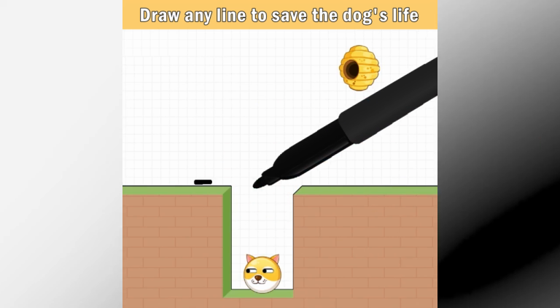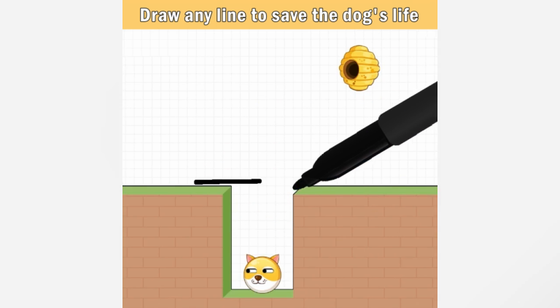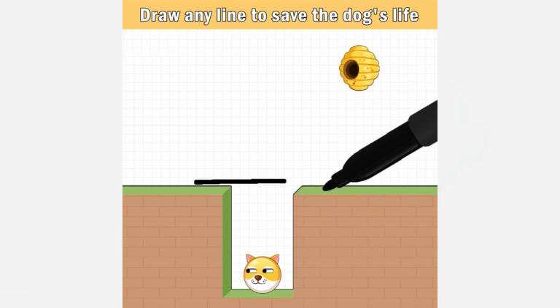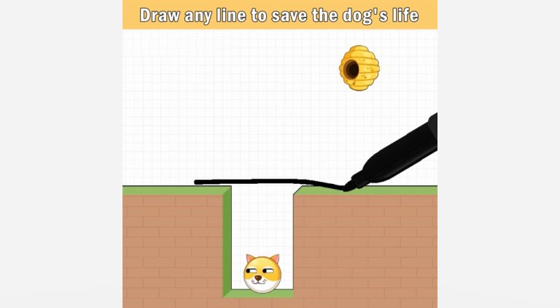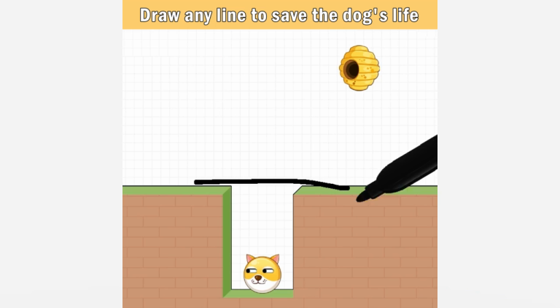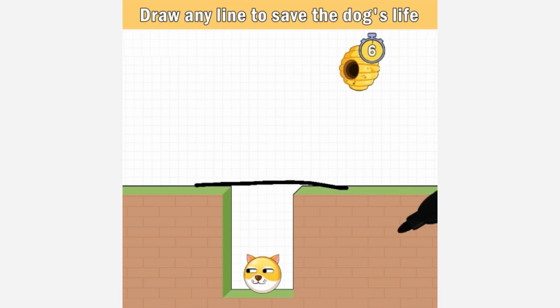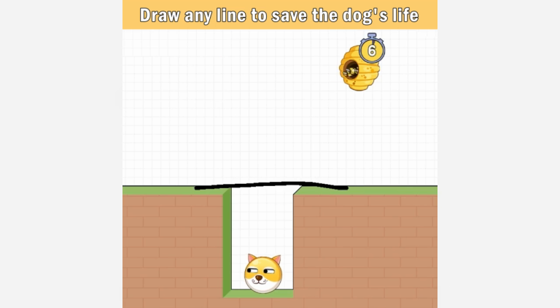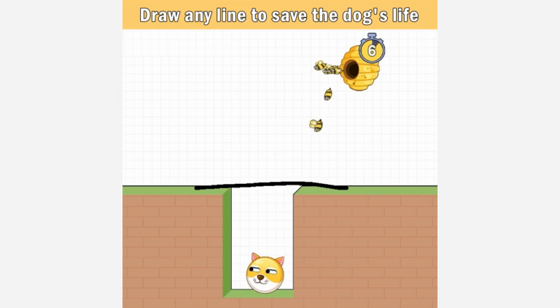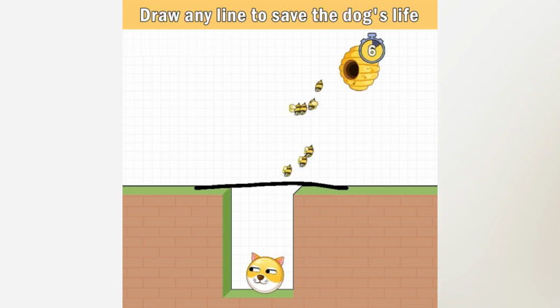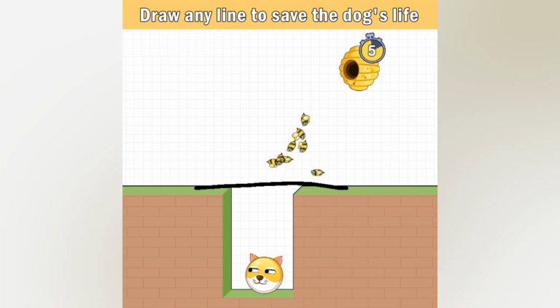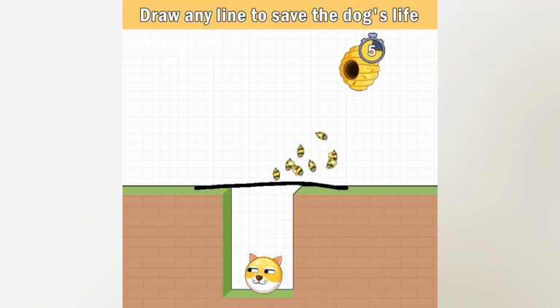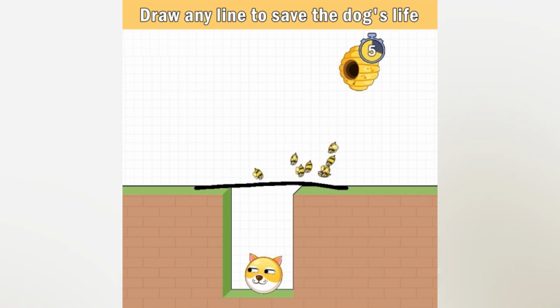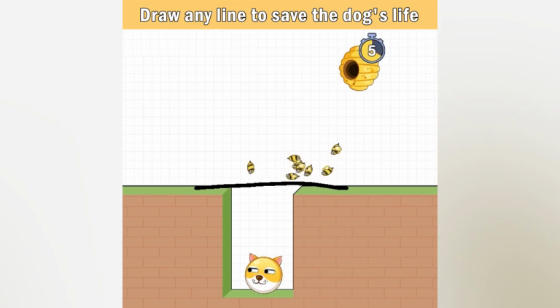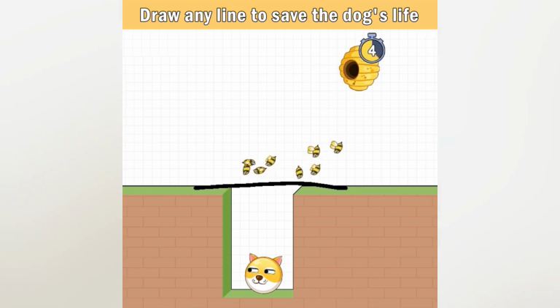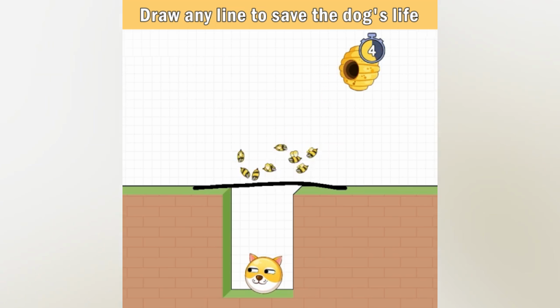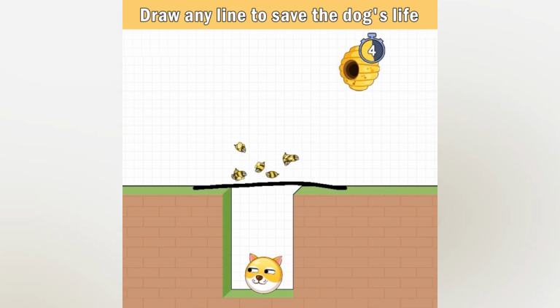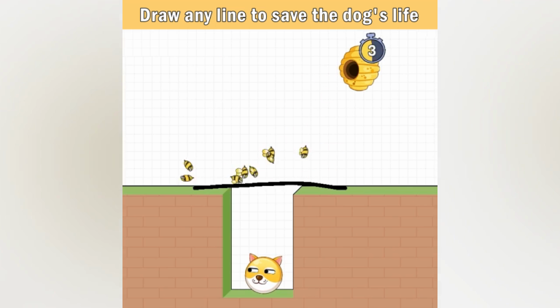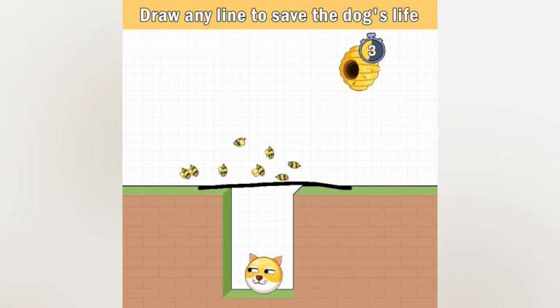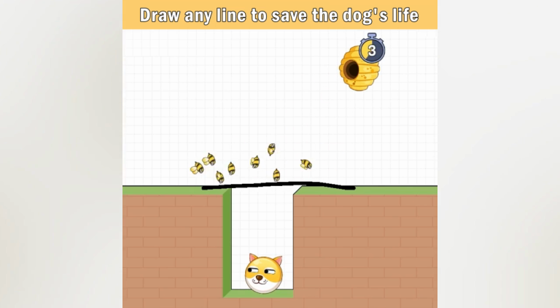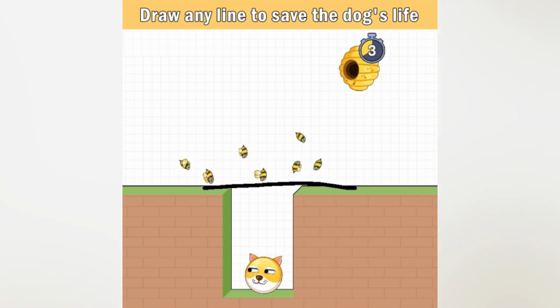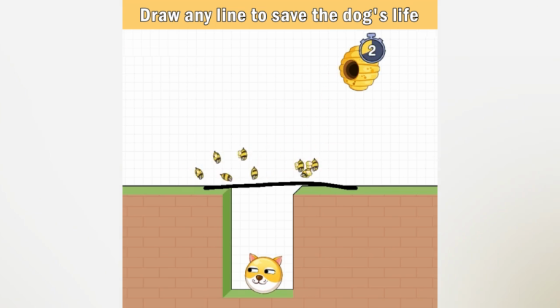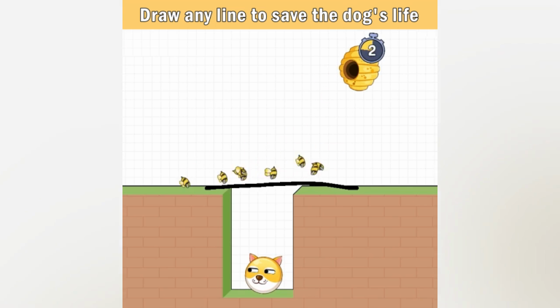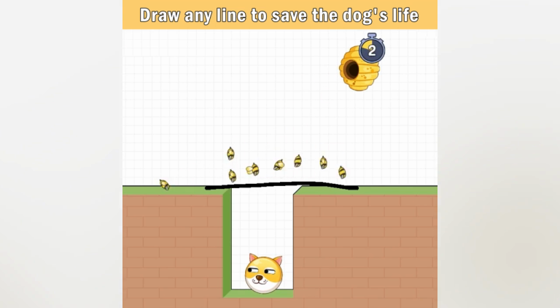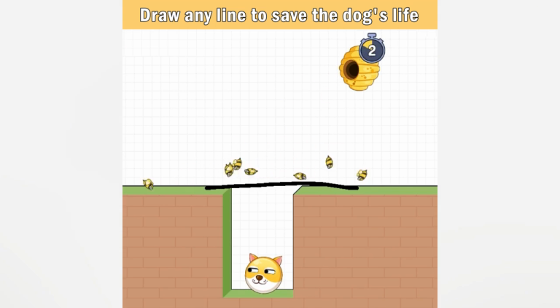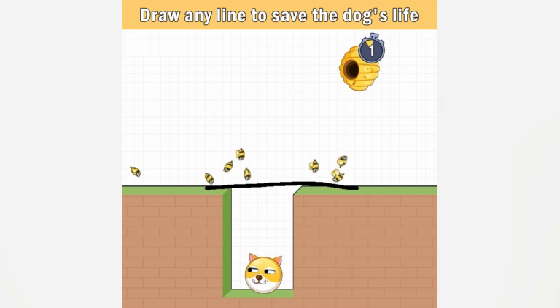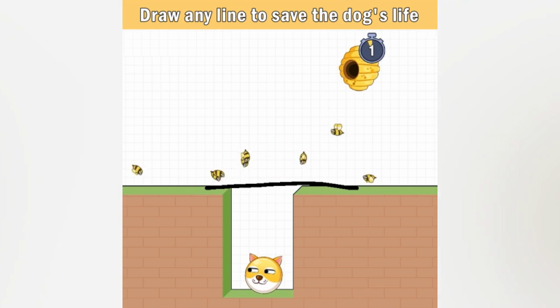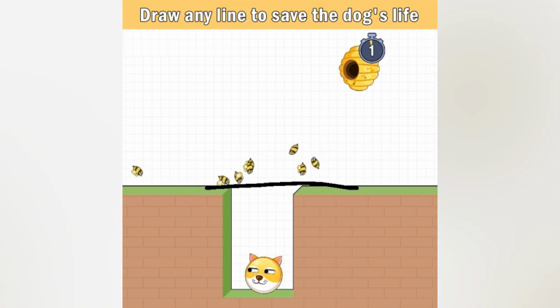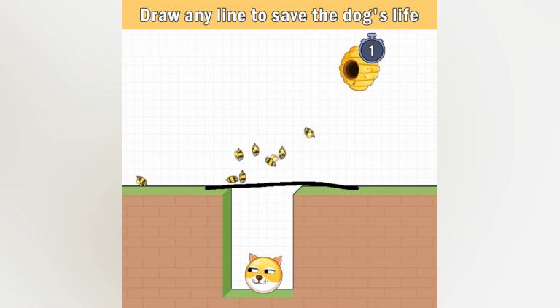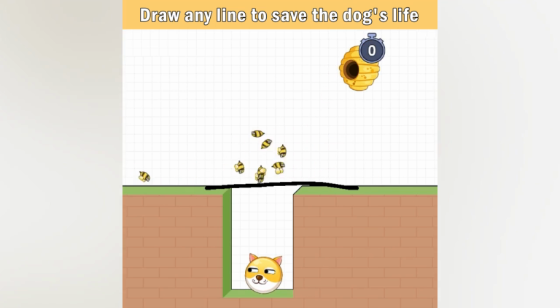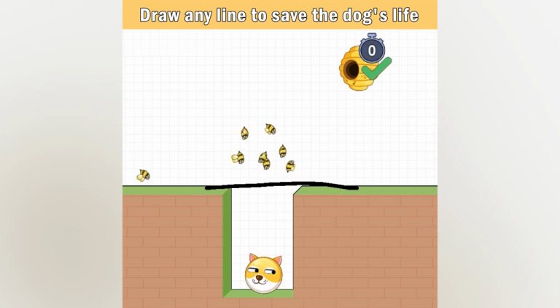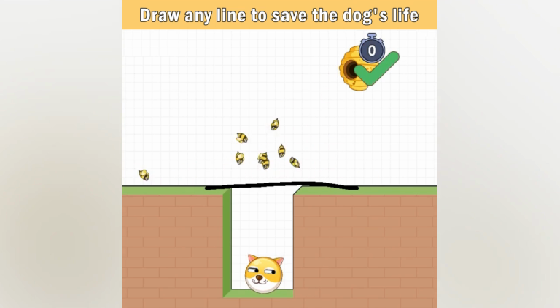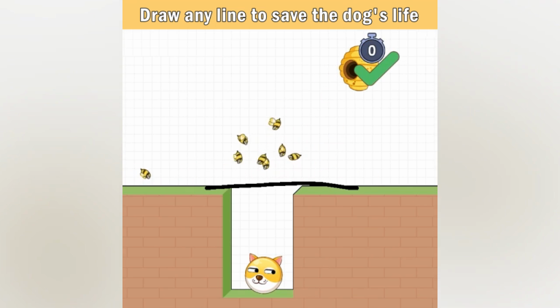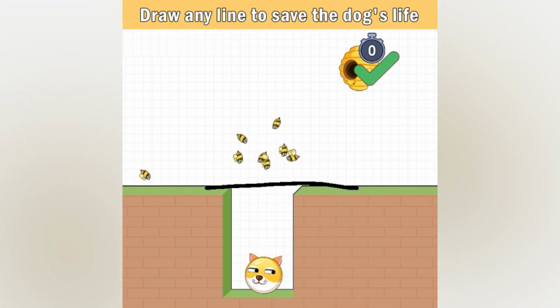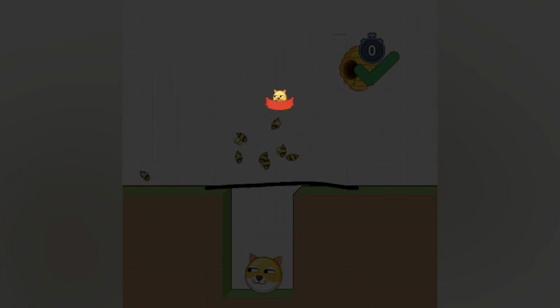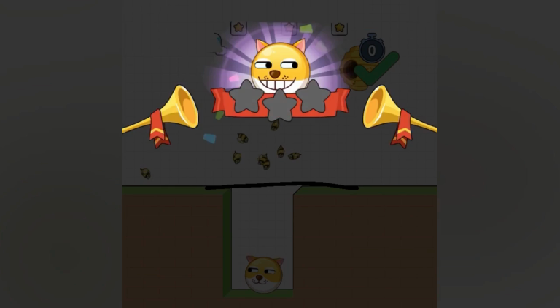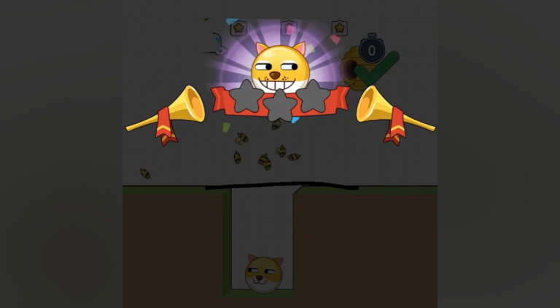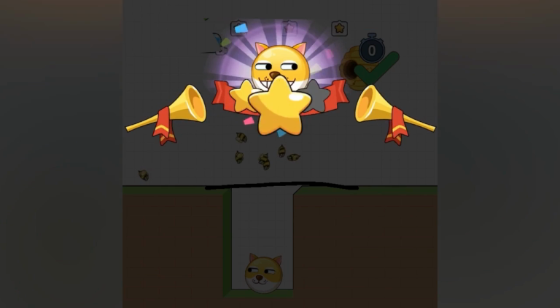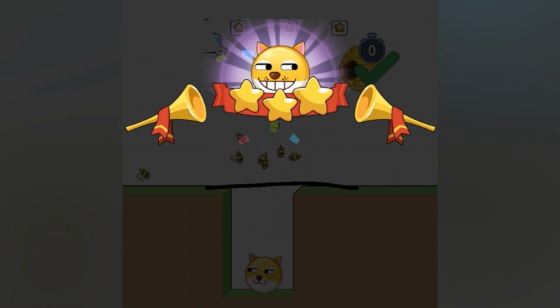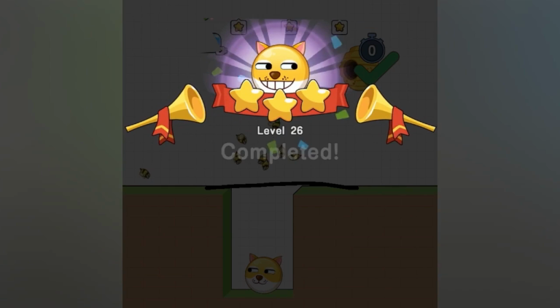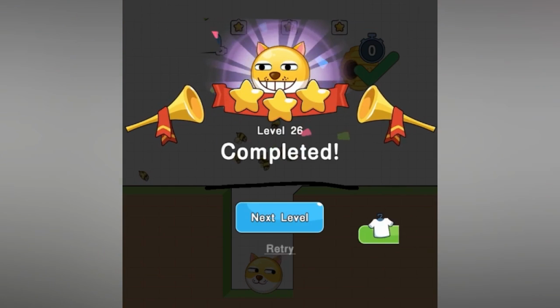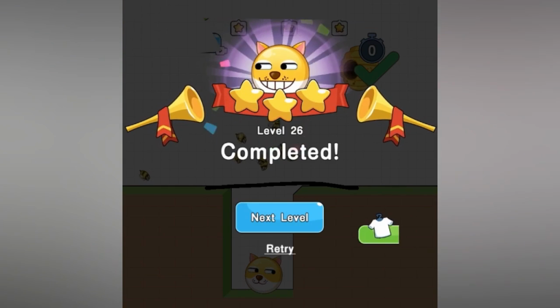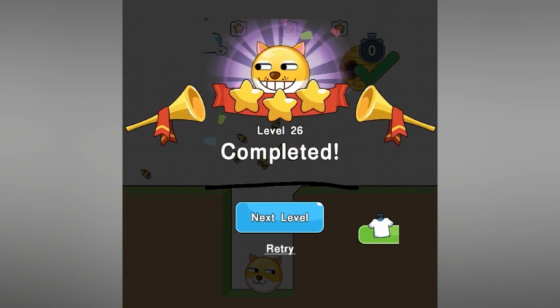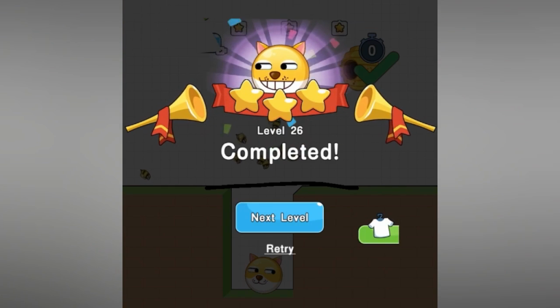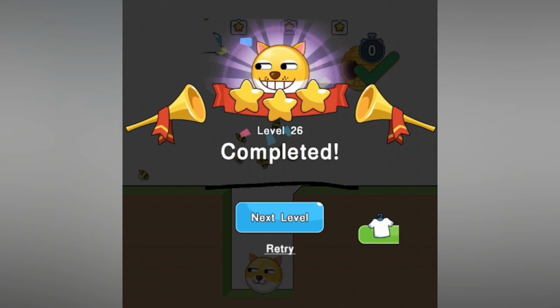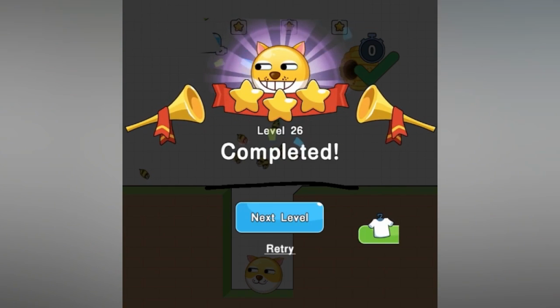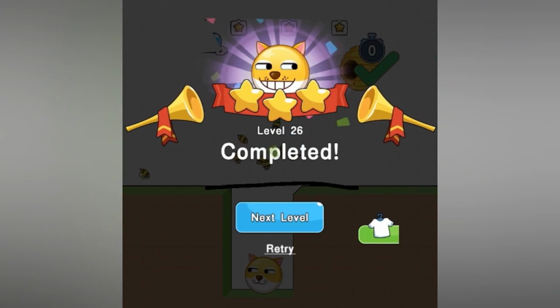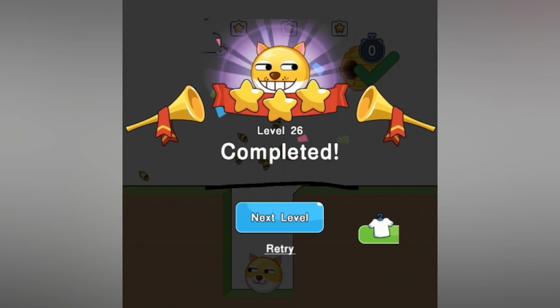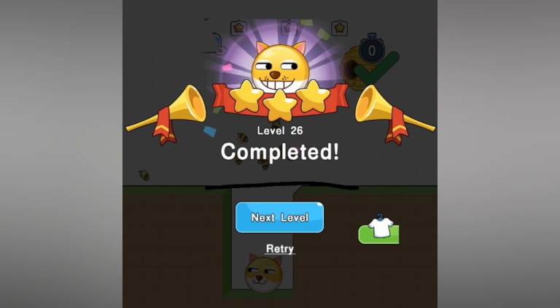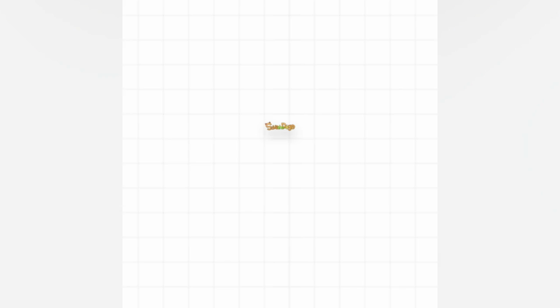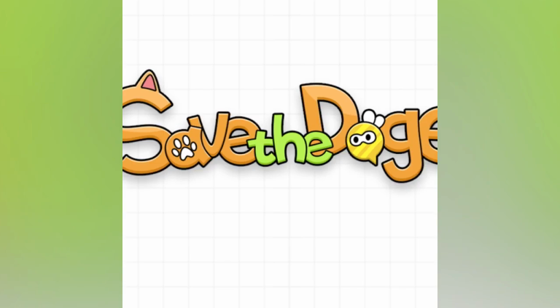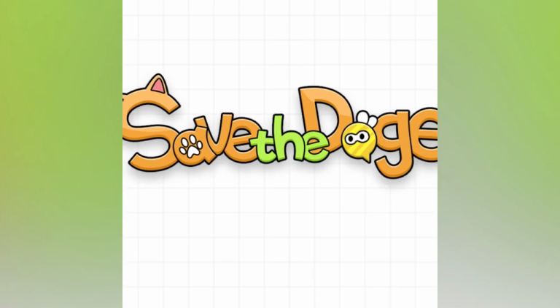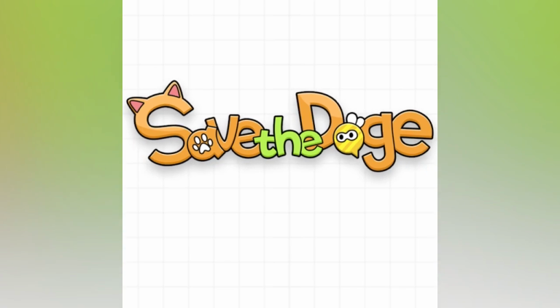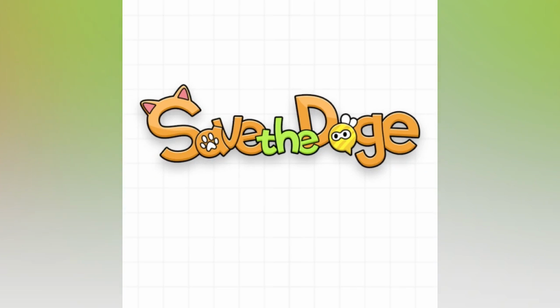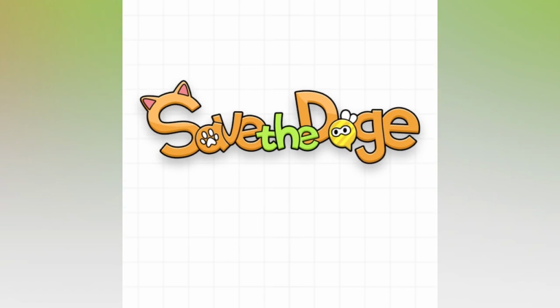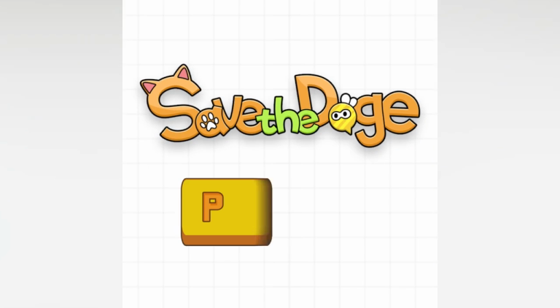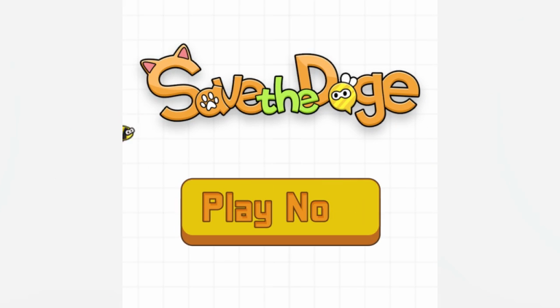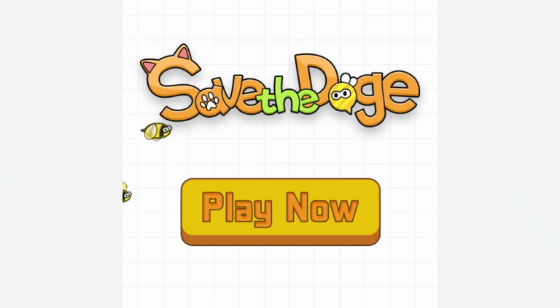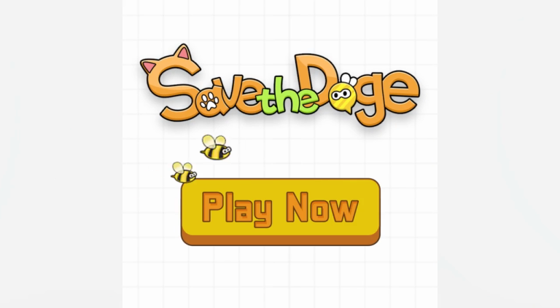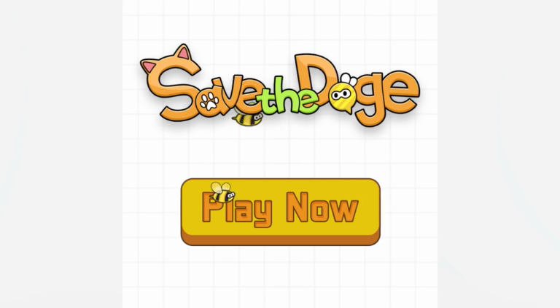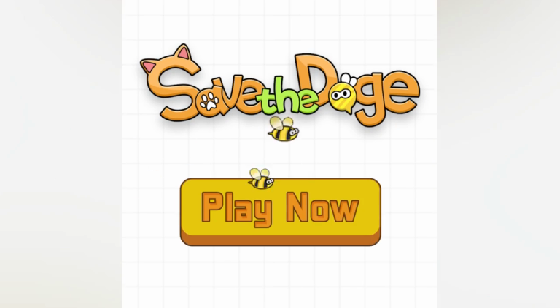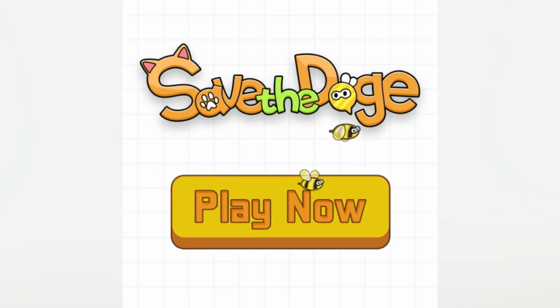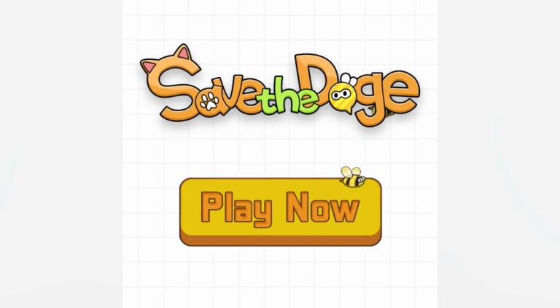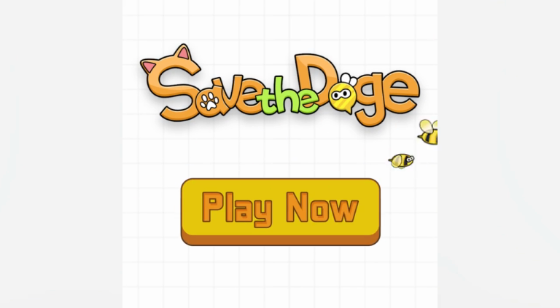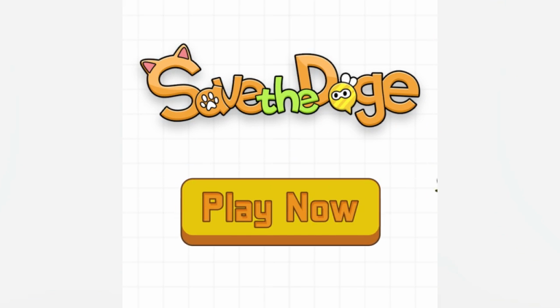Catch is you can only draw one line with one finger. Think you can do it, or will you crack under pressure? You're gonna have to play to find out, so download Save the Doge now.